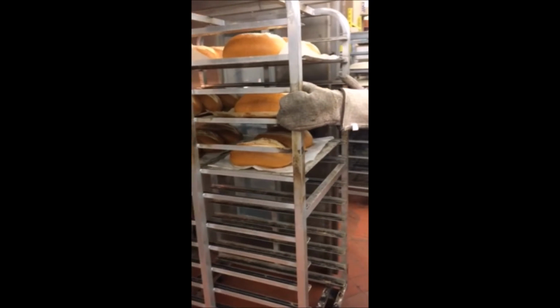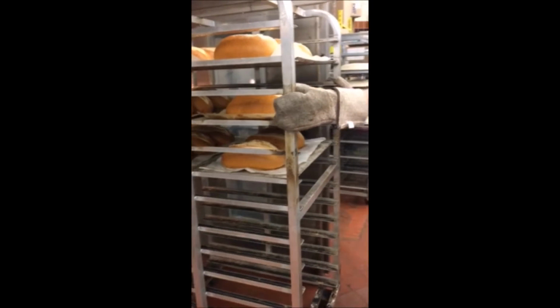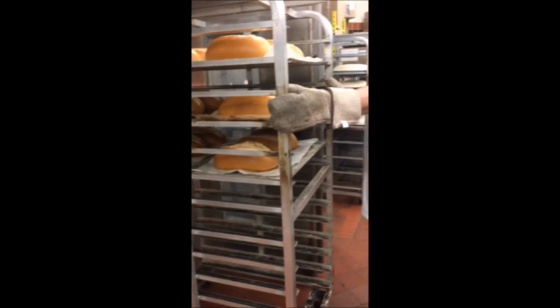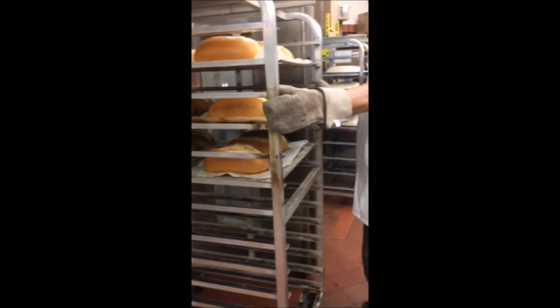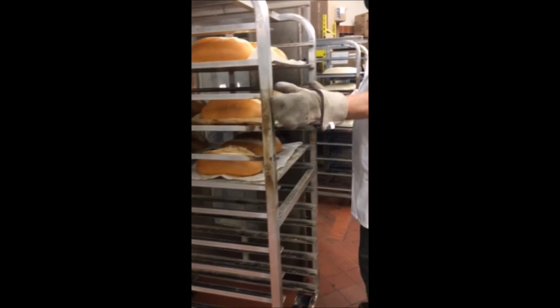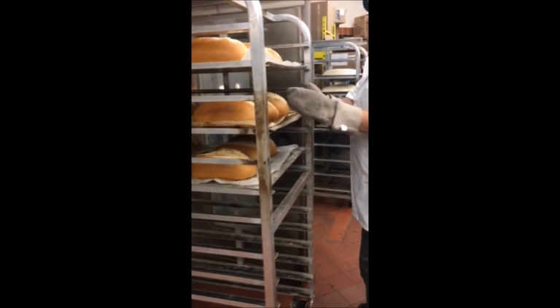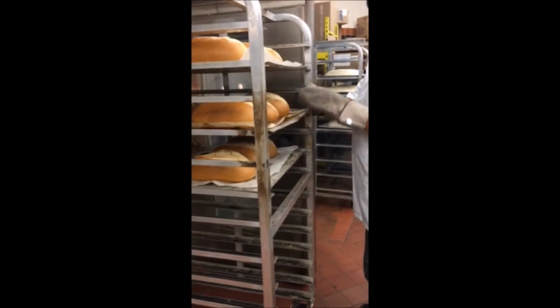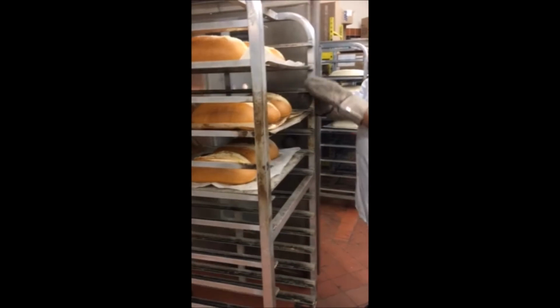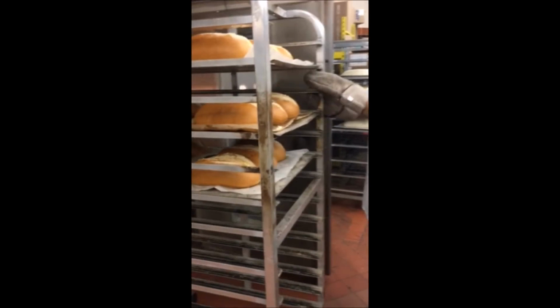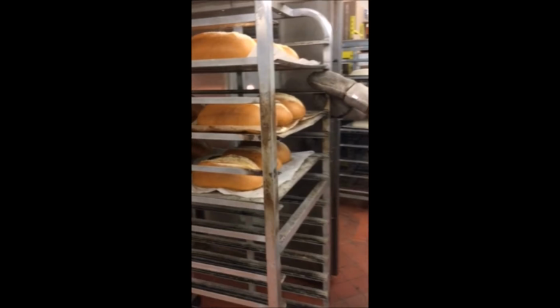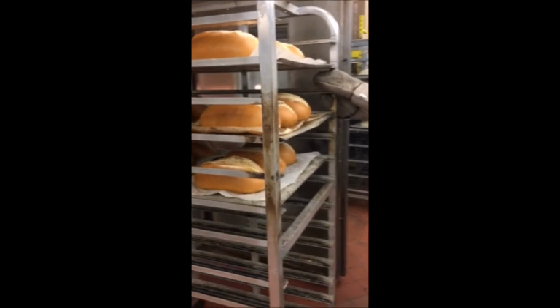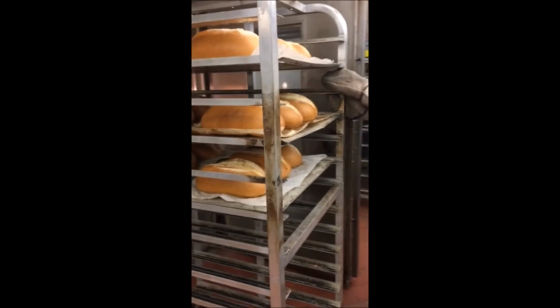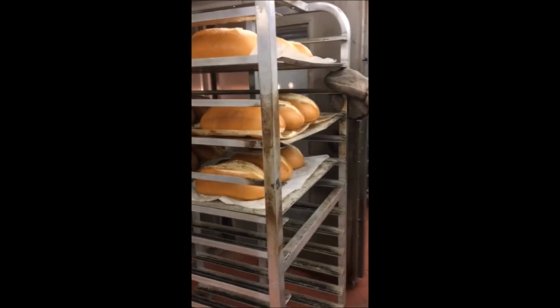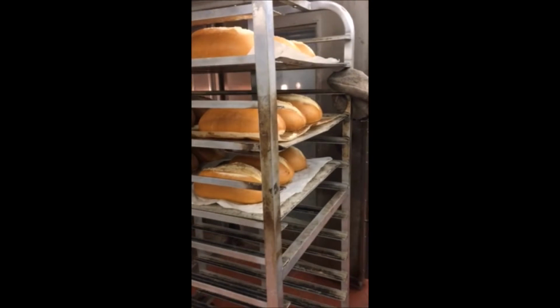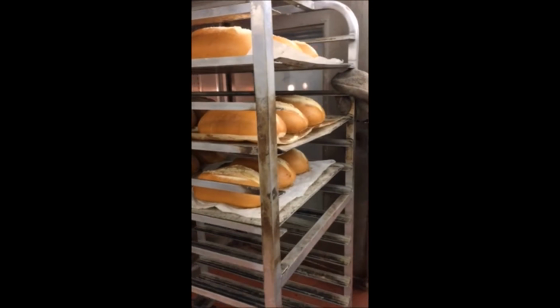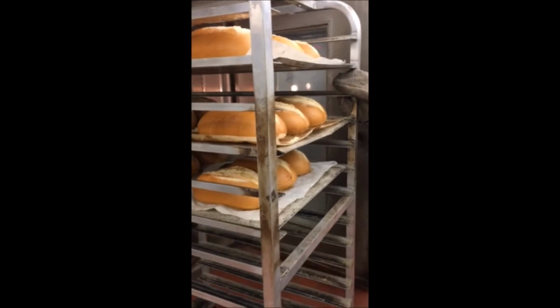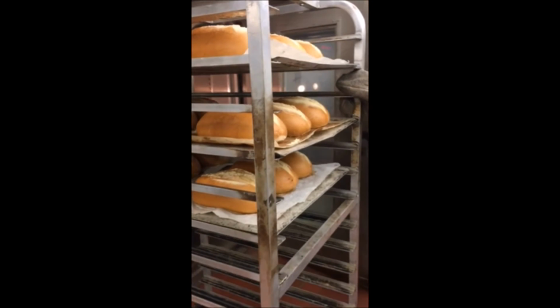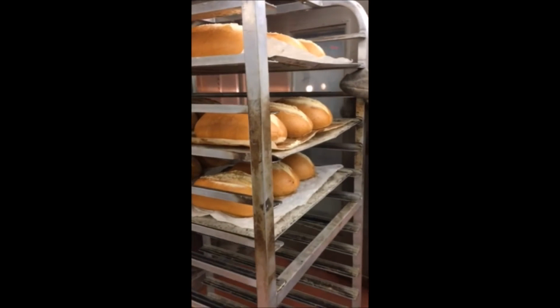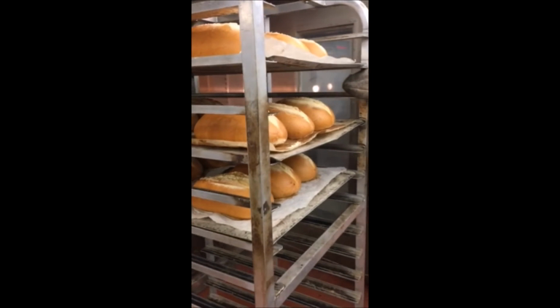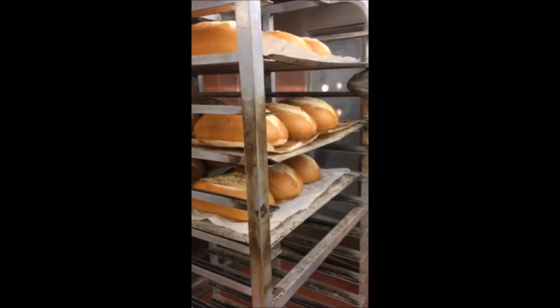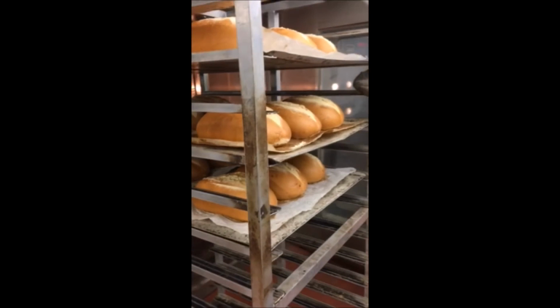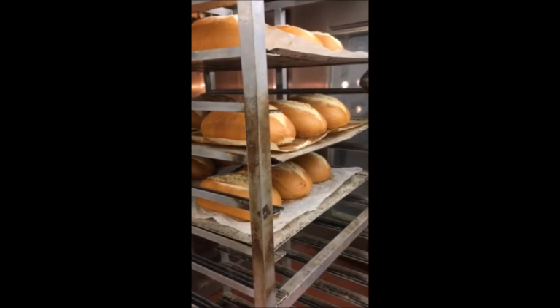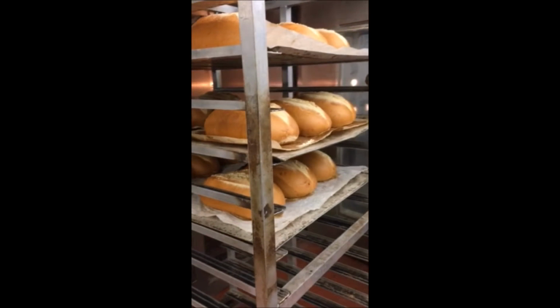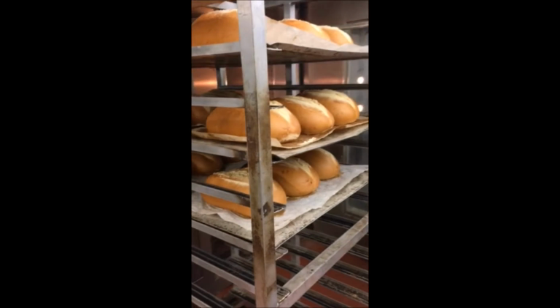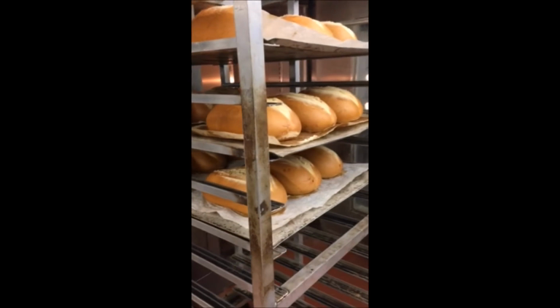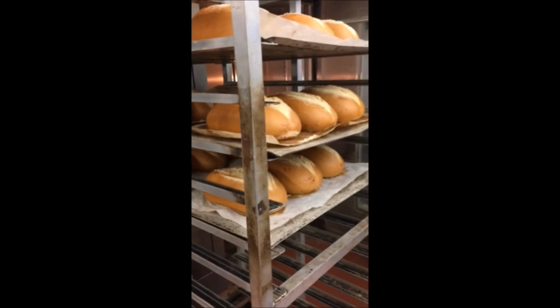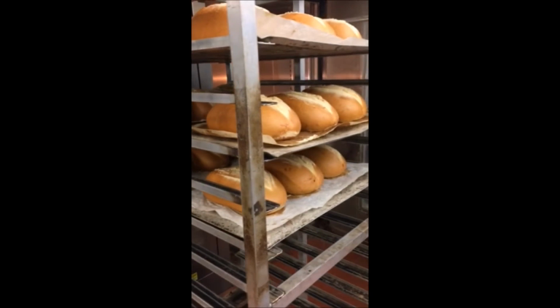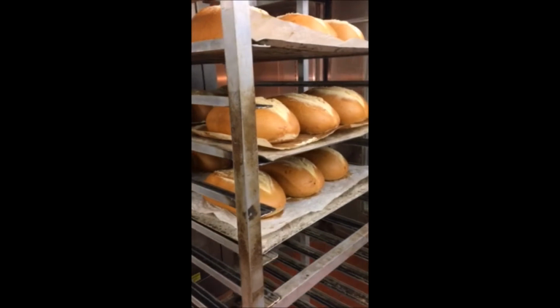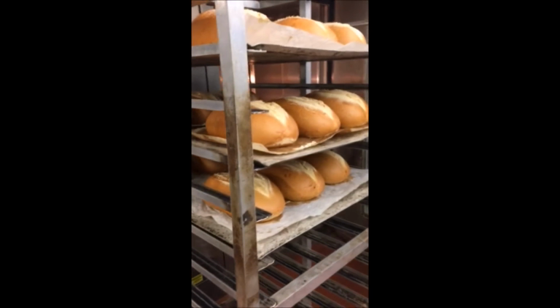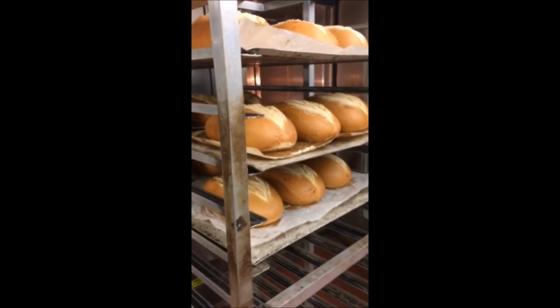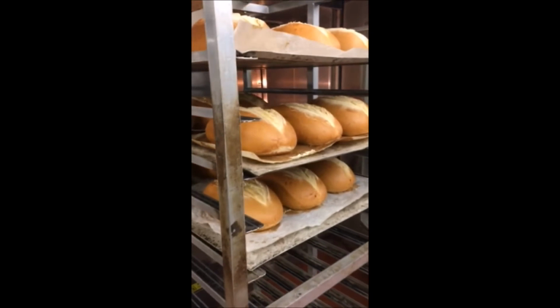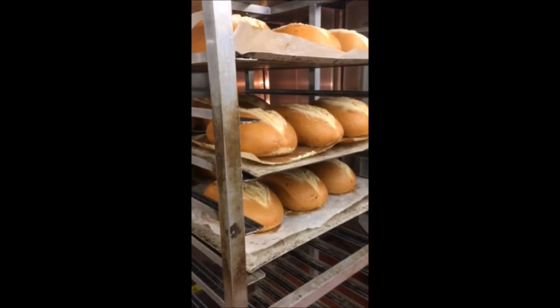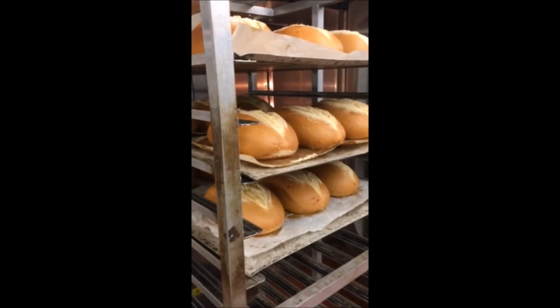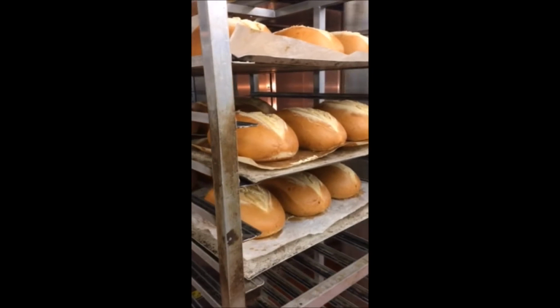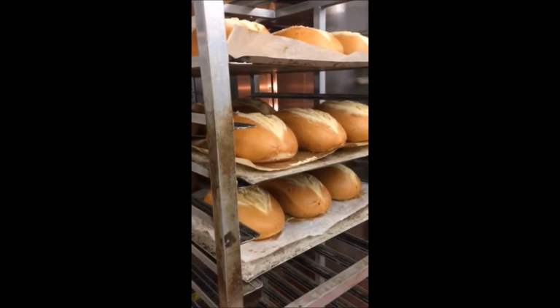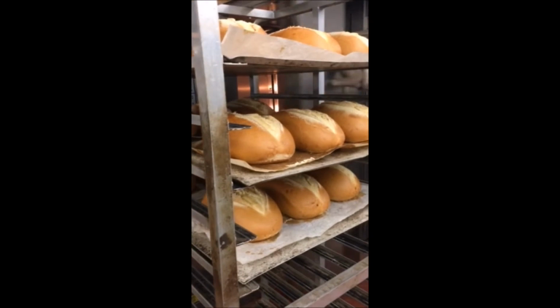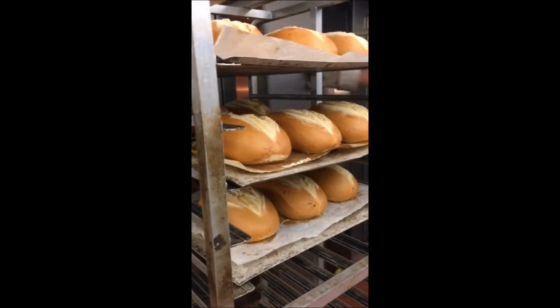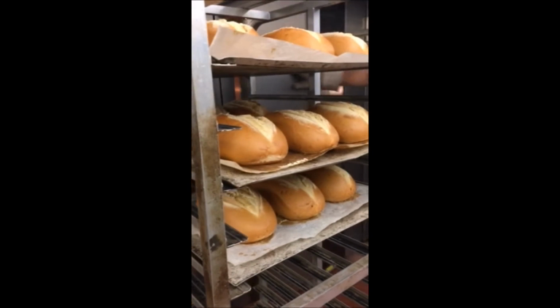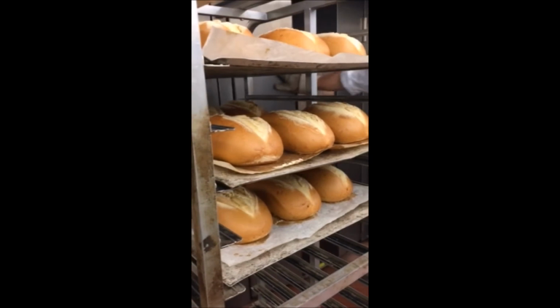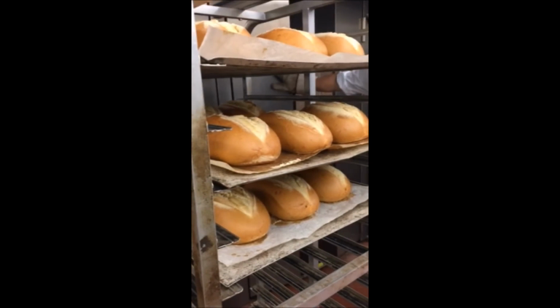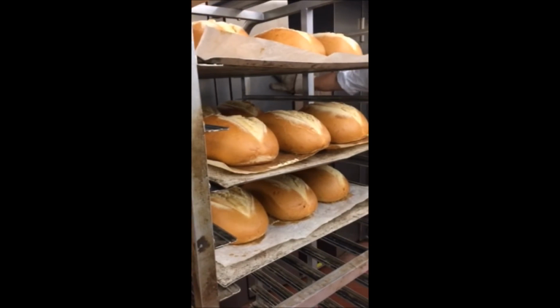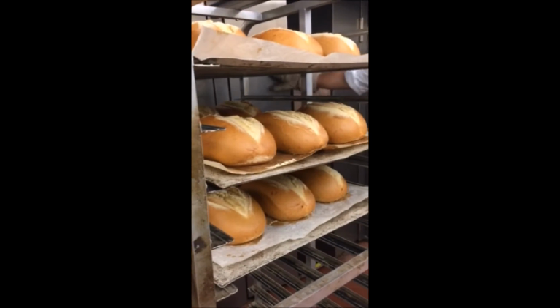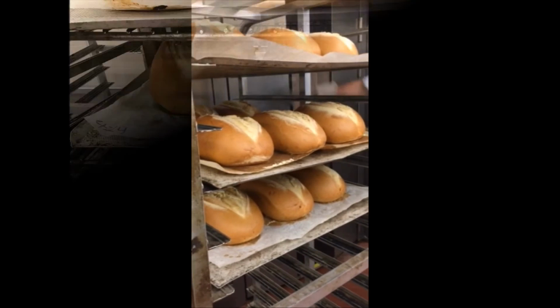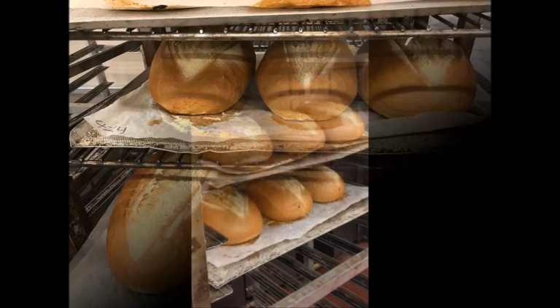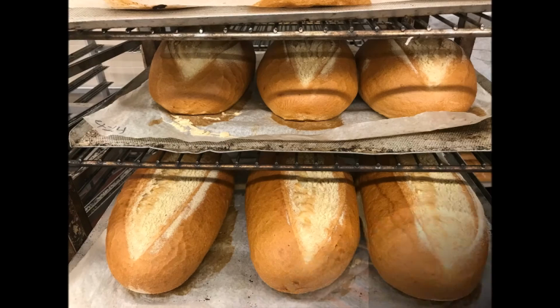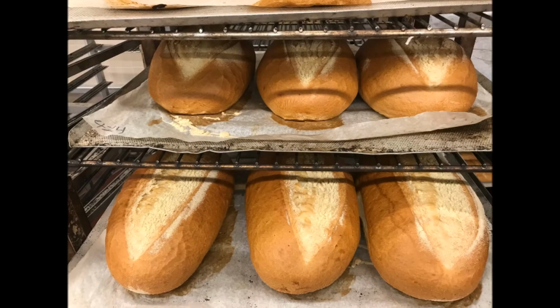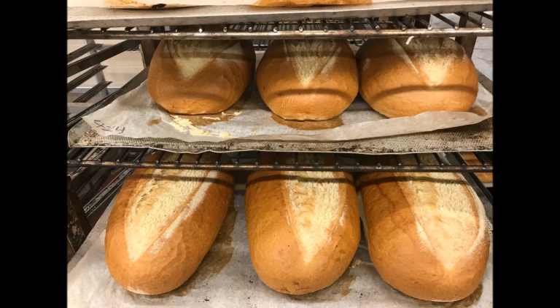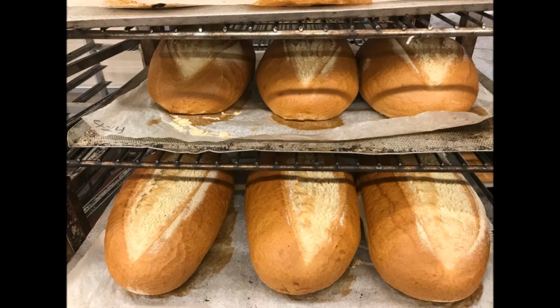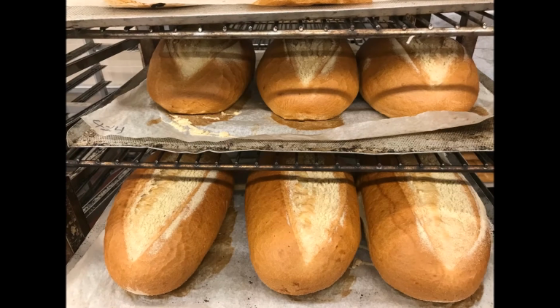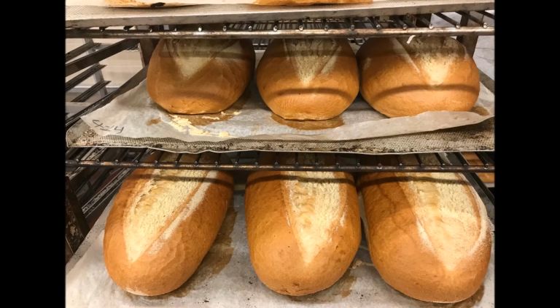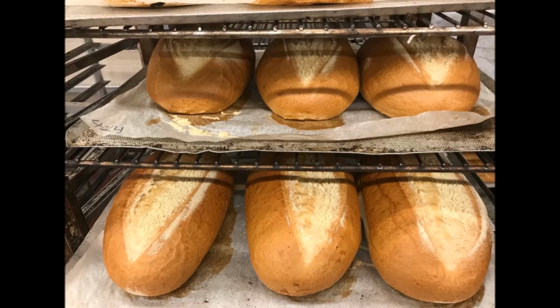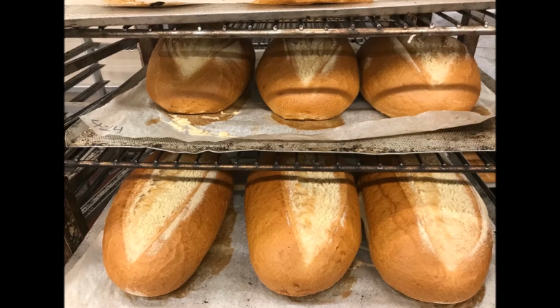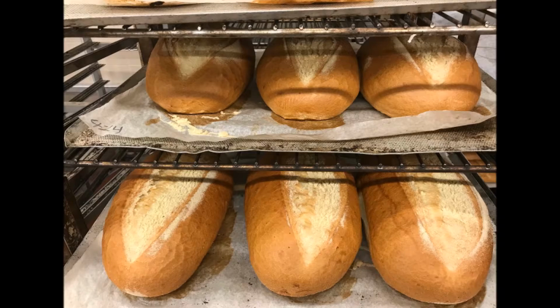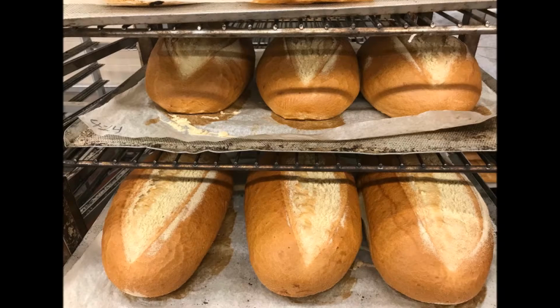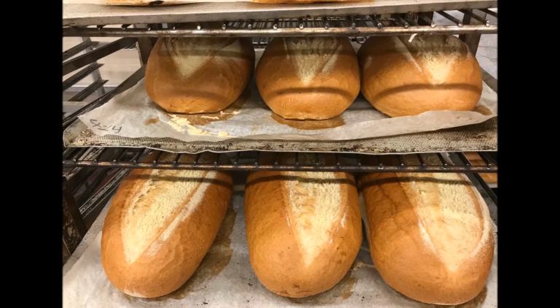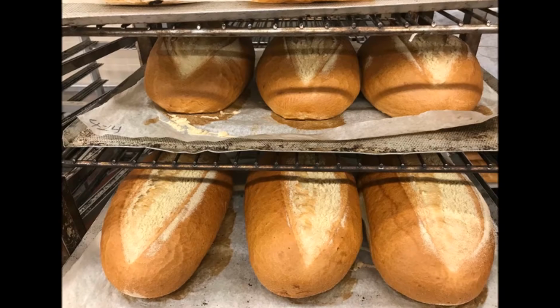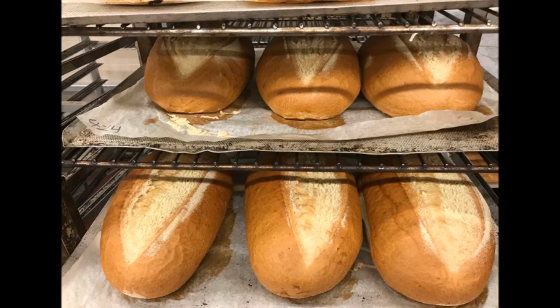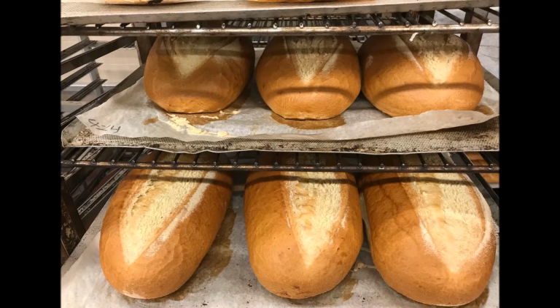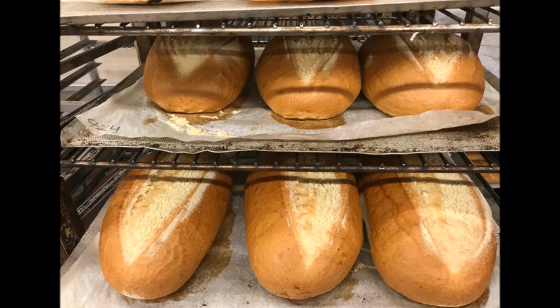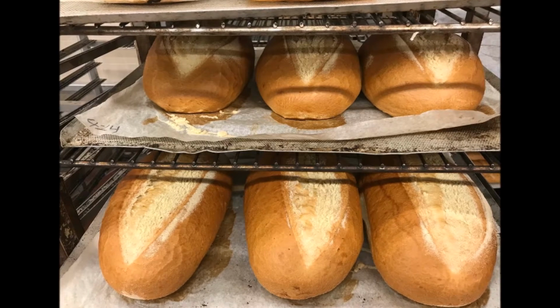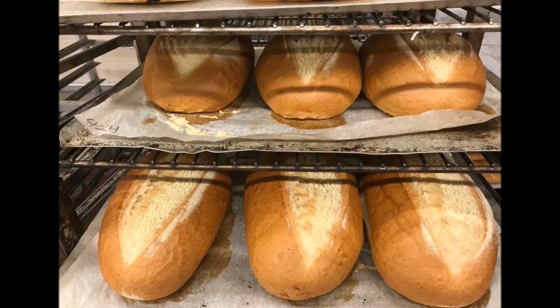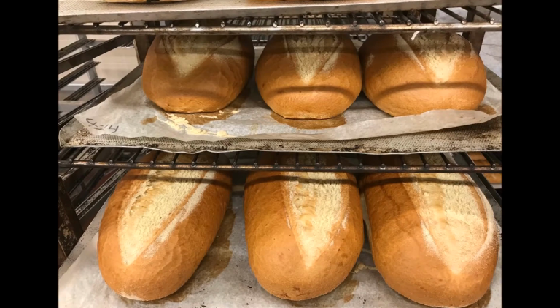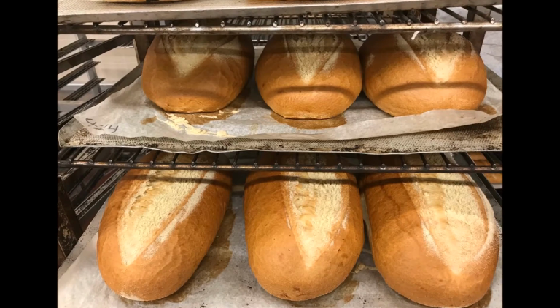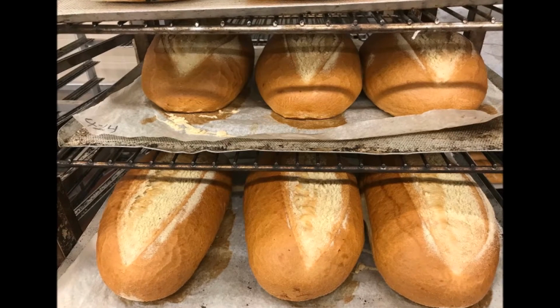We're going to do the steam 20 seconds at the beginning of each bake with the damper closed. We're going to open that damper up at the last five minutes of the second bake.